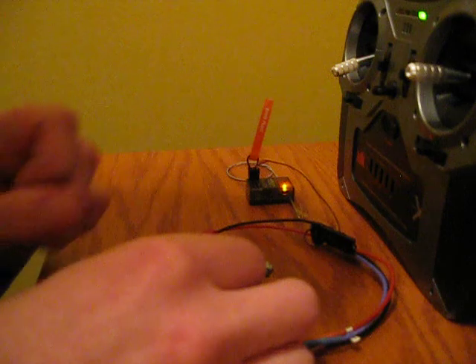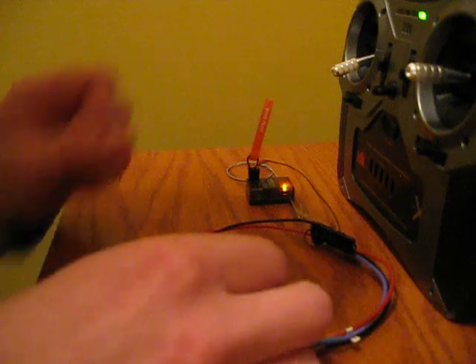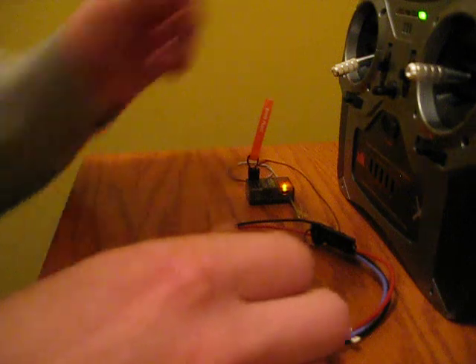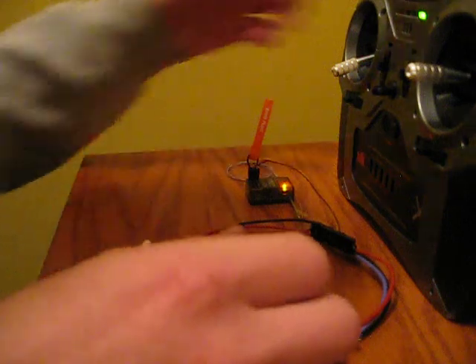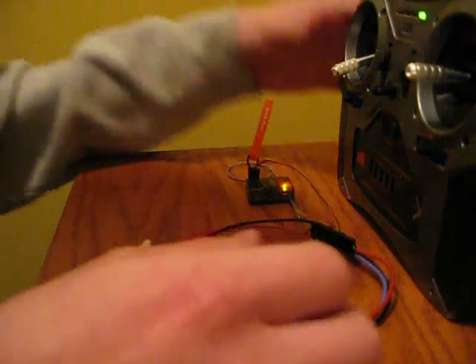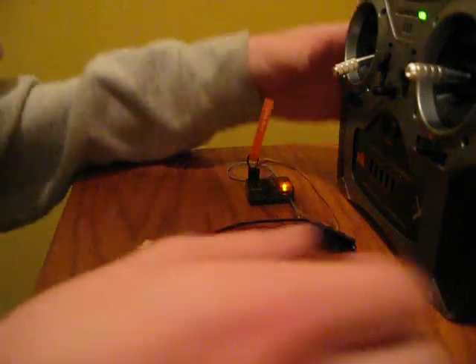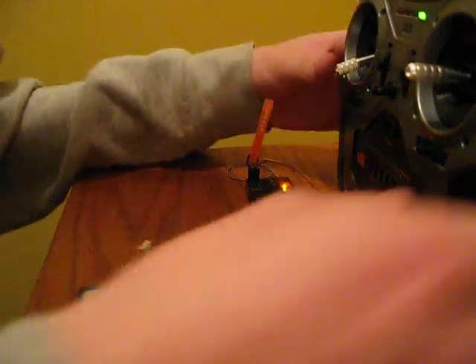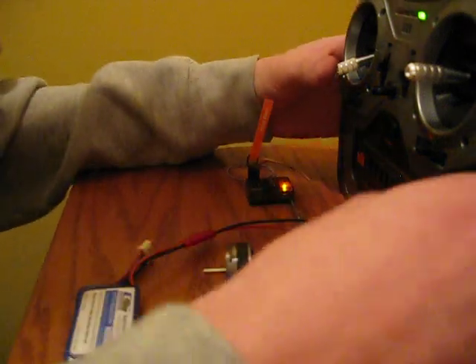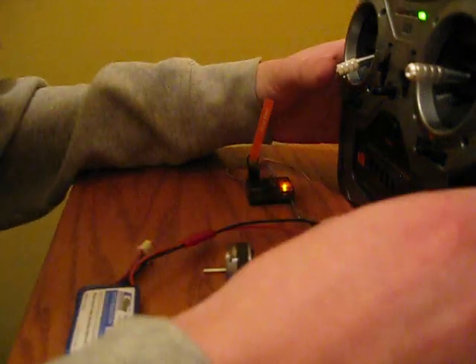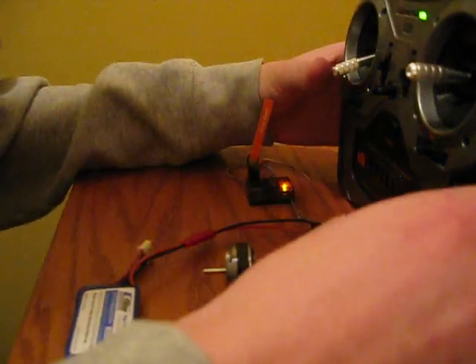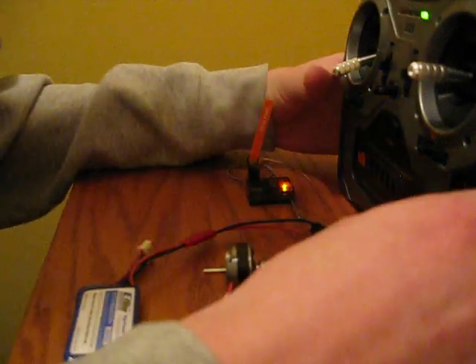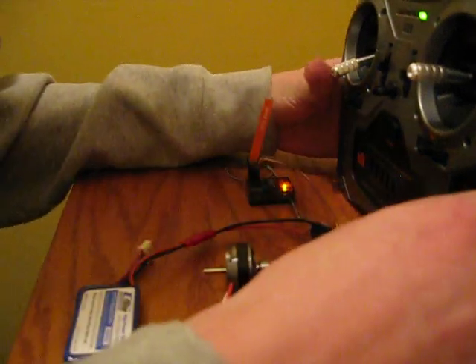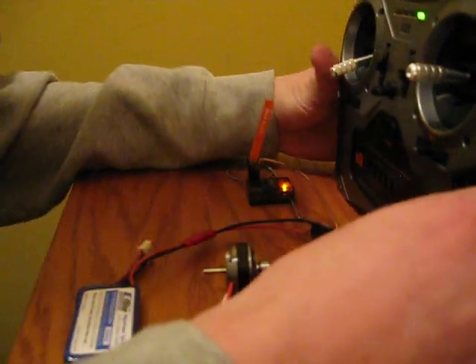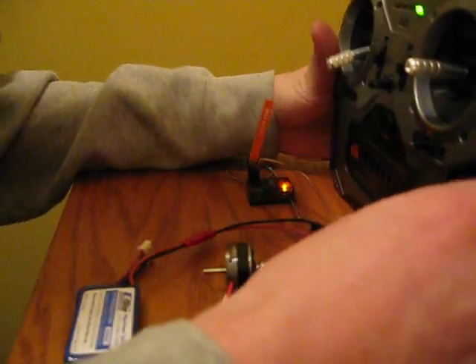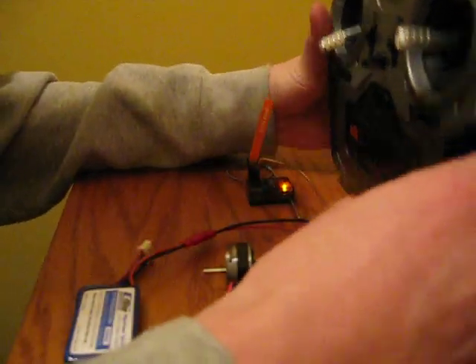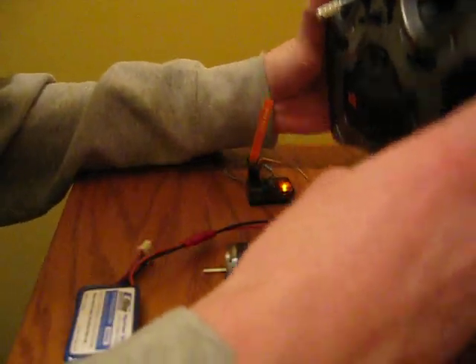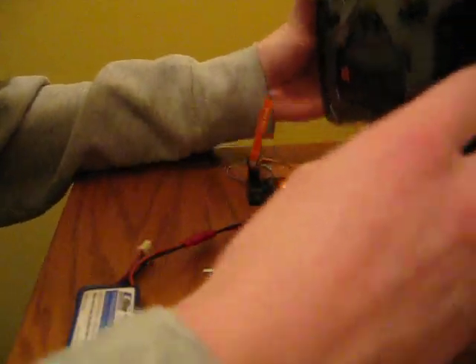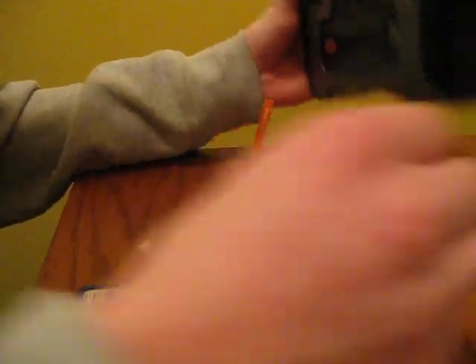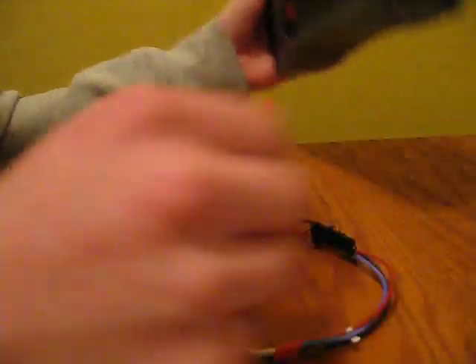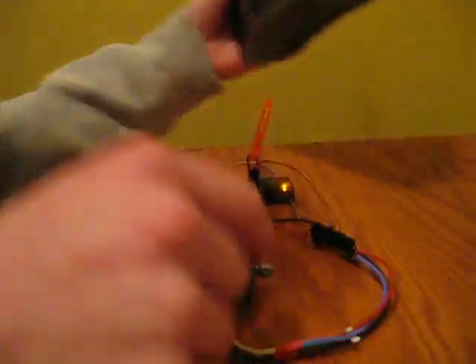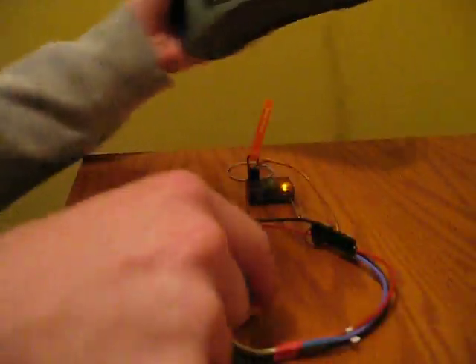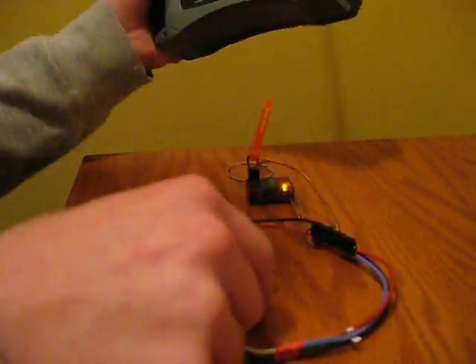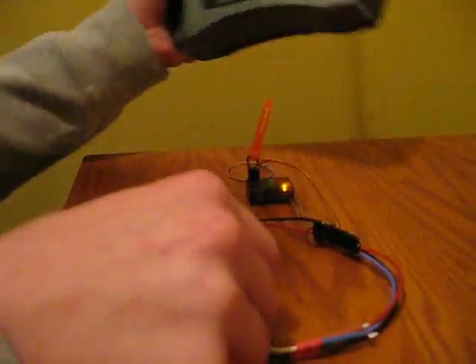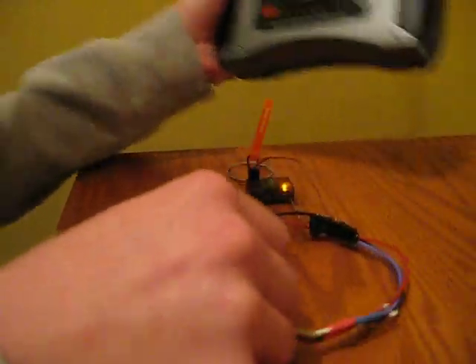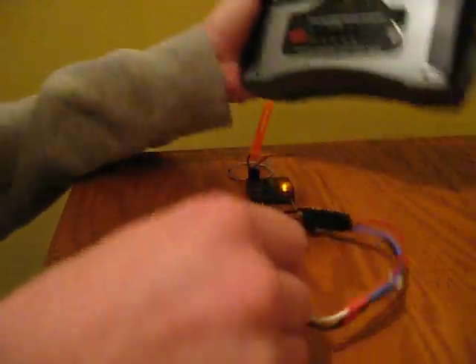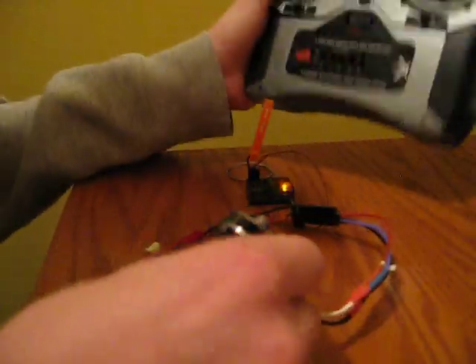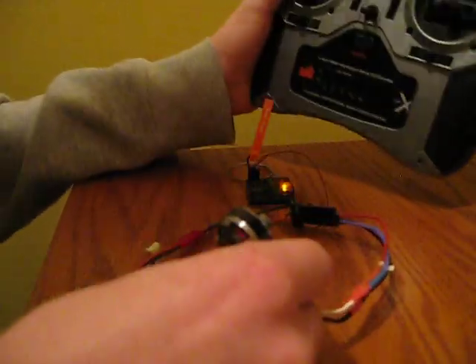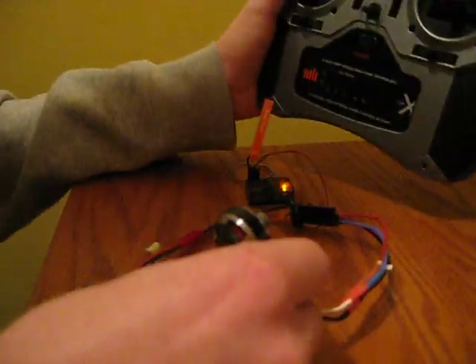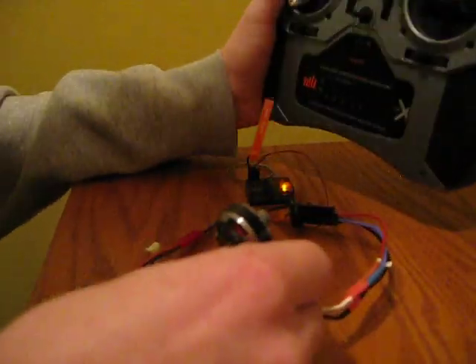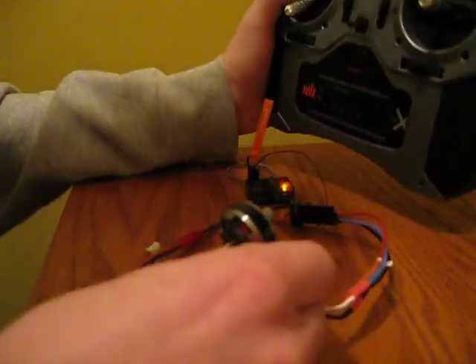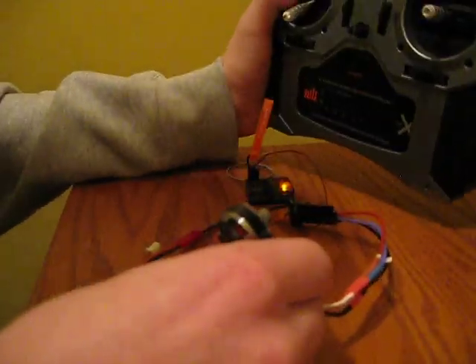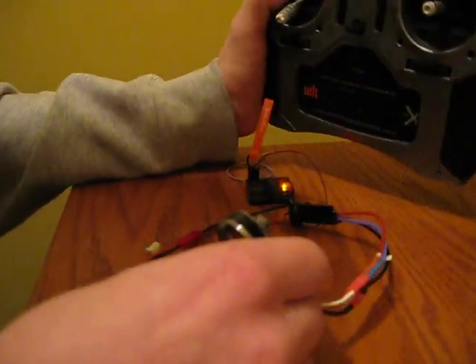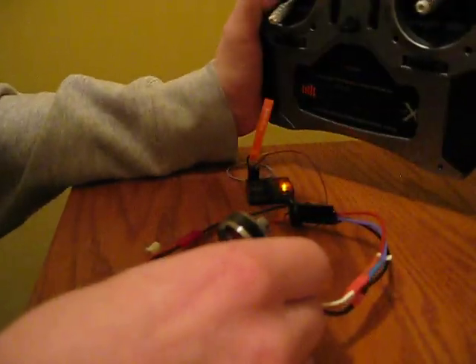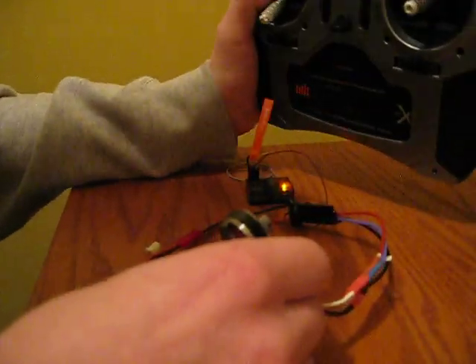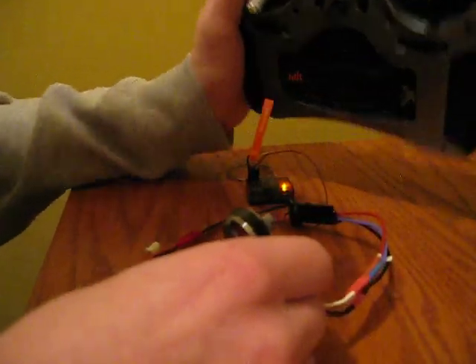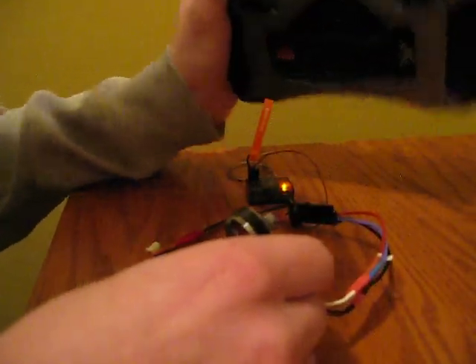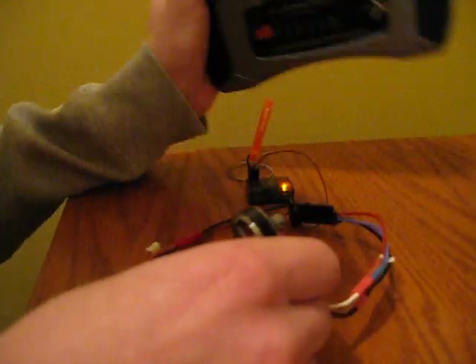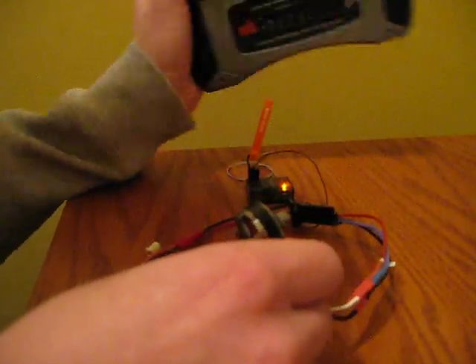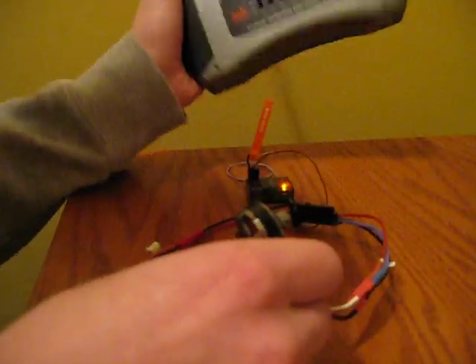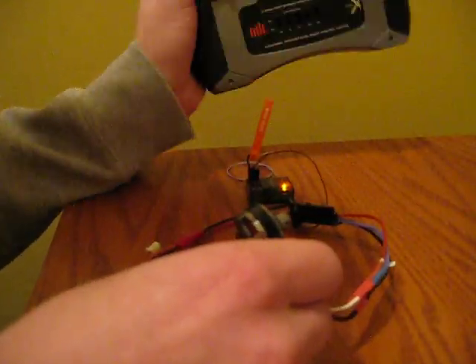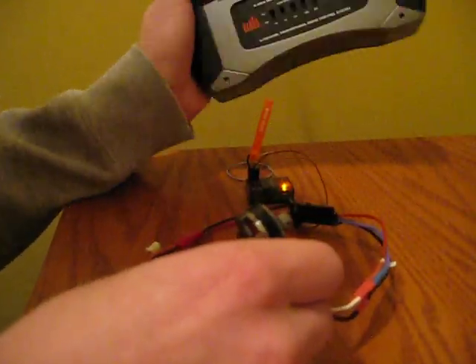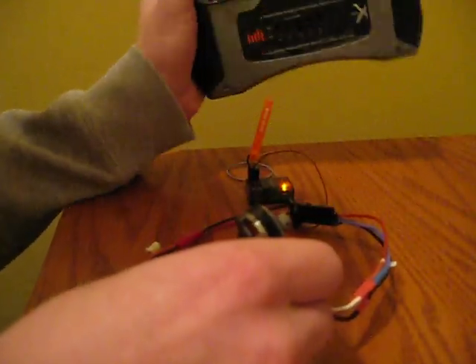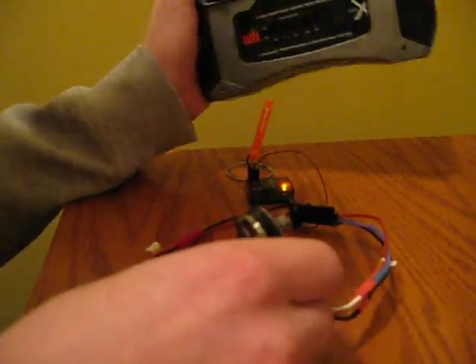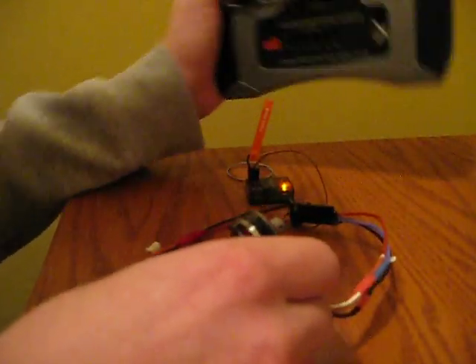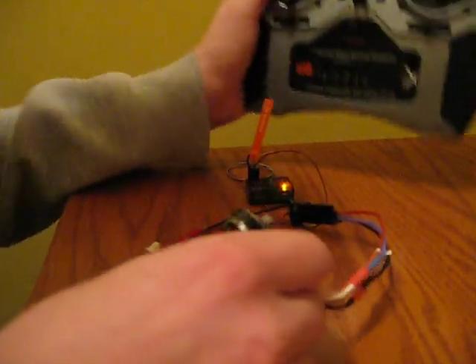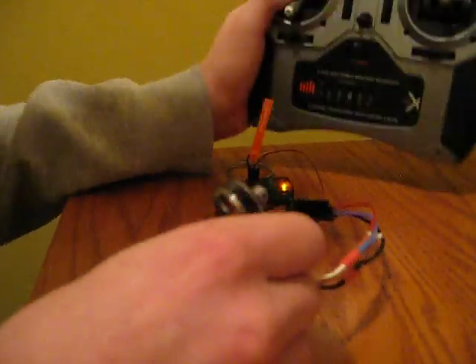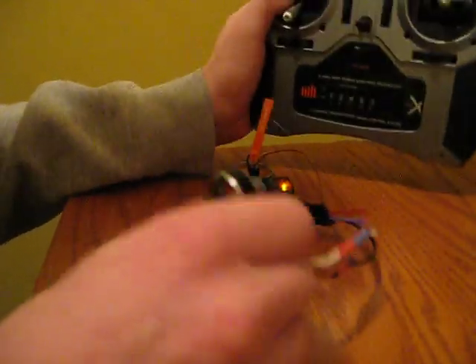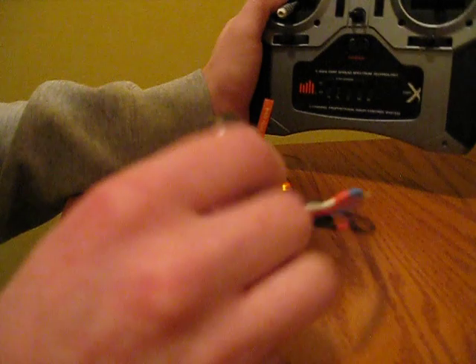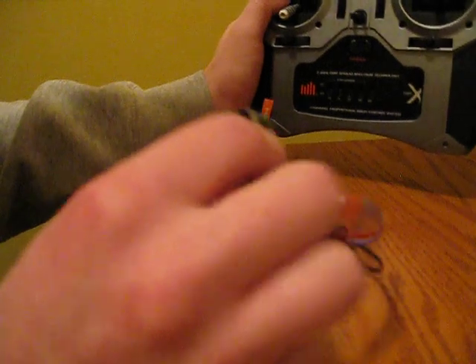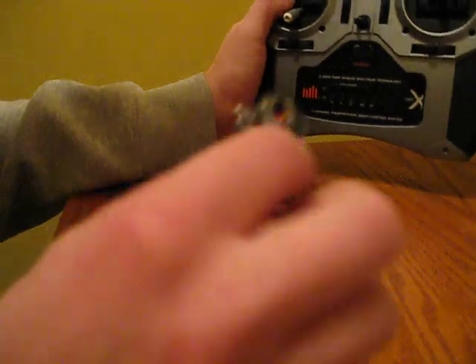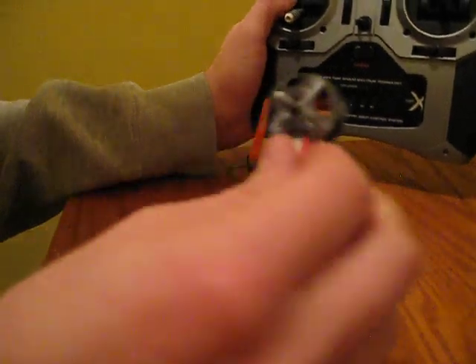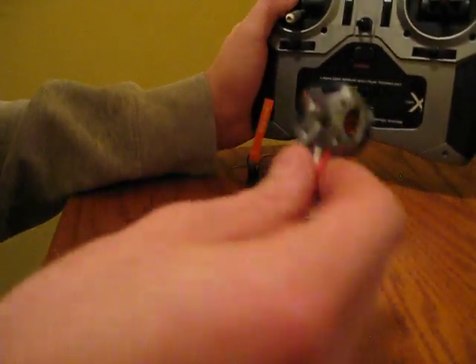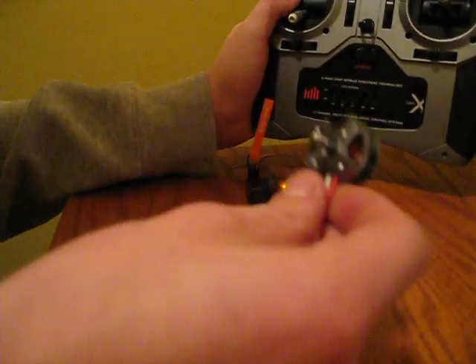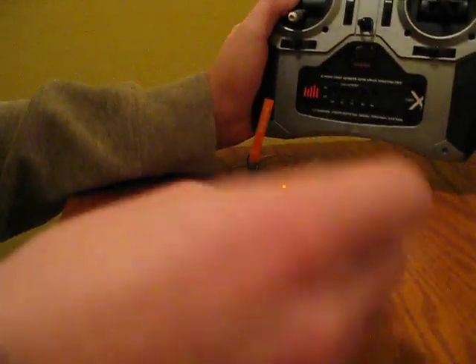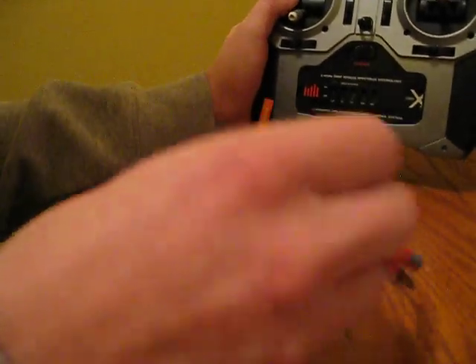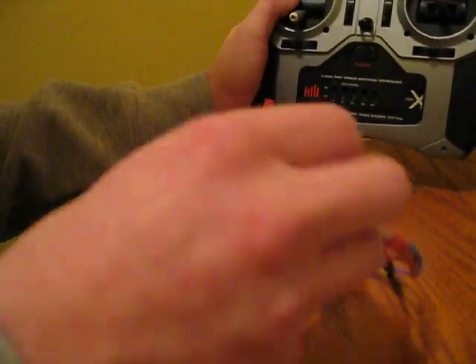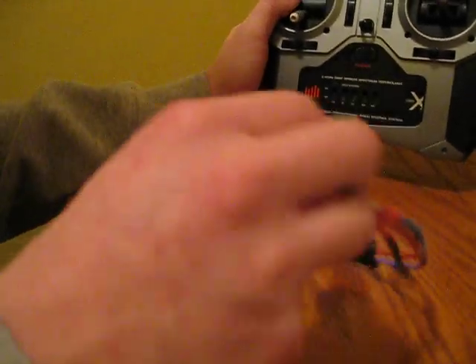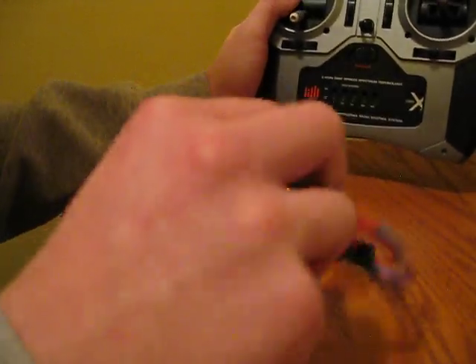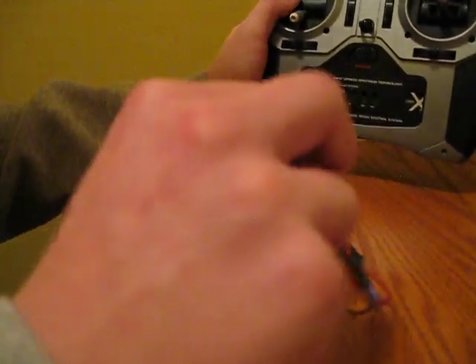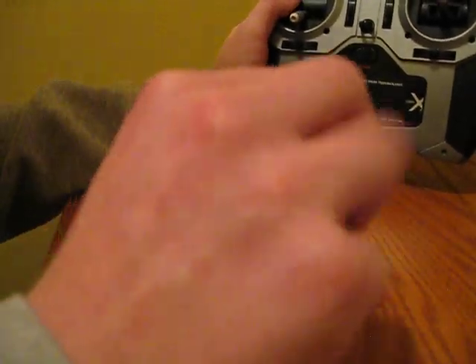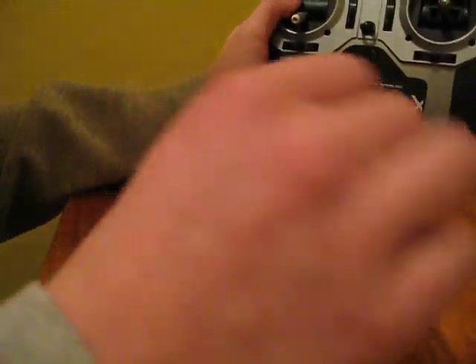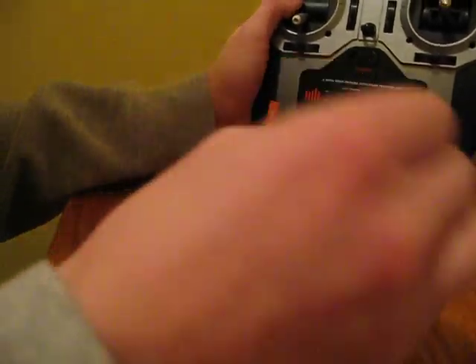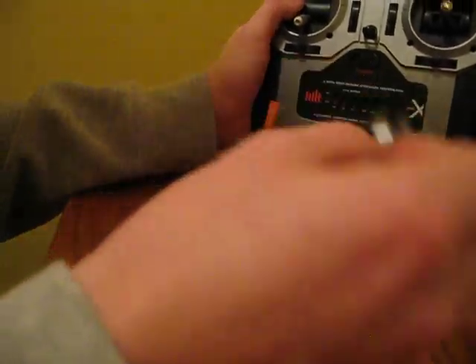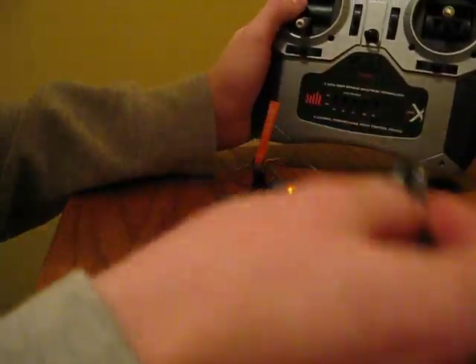I just took these out and I have just attached everything to my DX5E. So let's see how it goes.